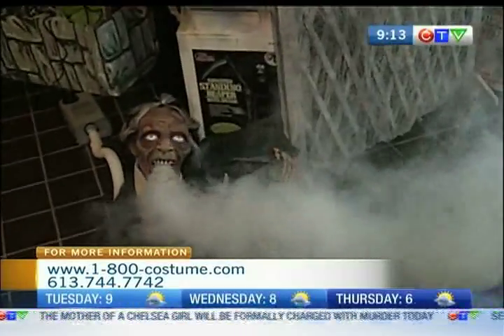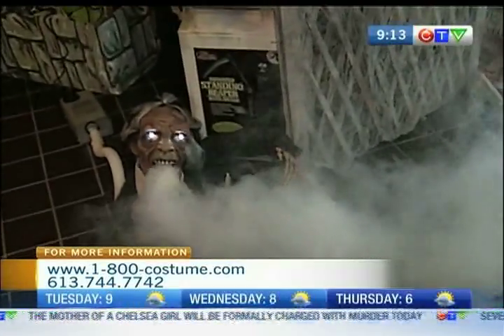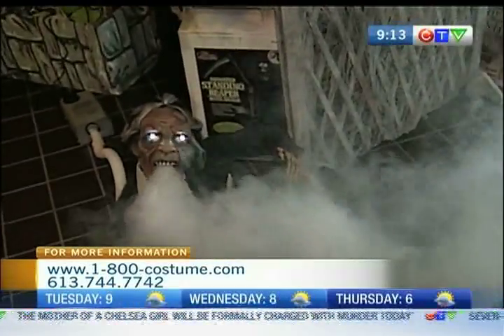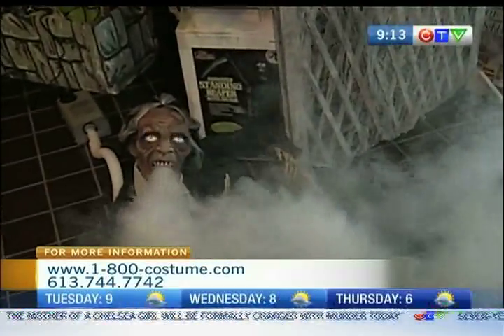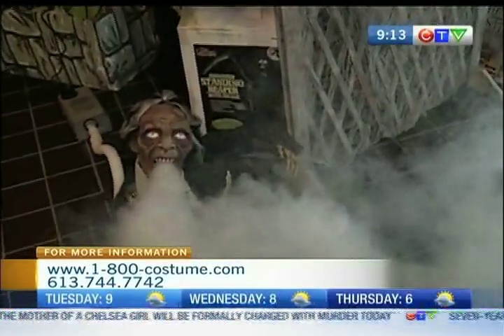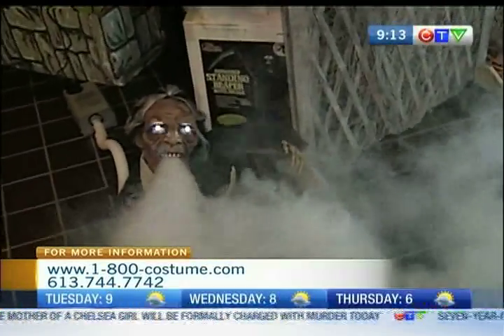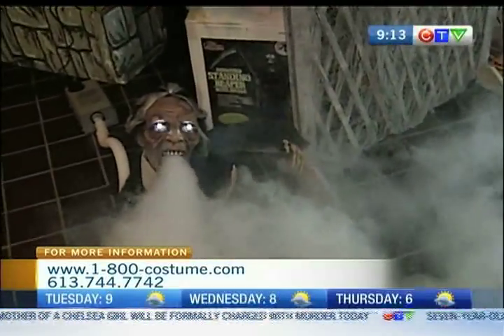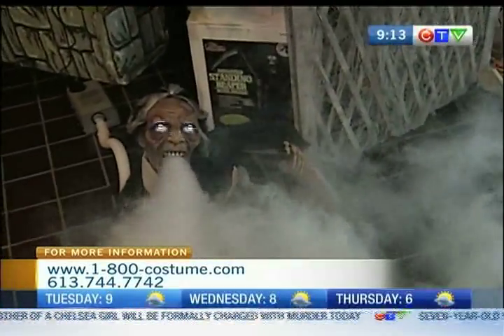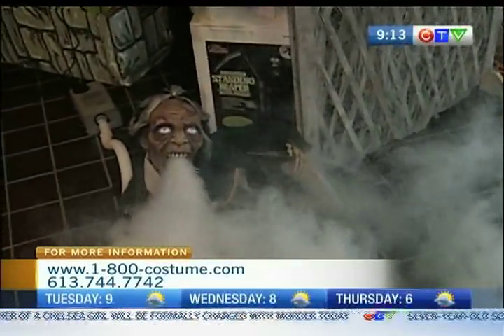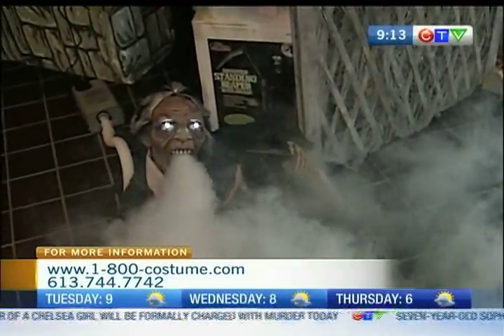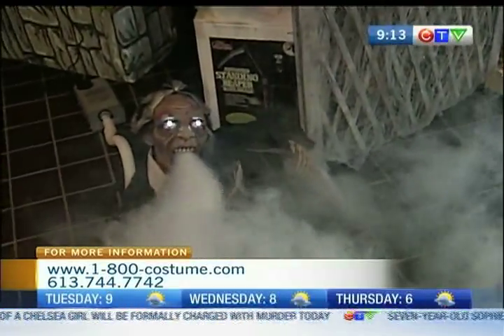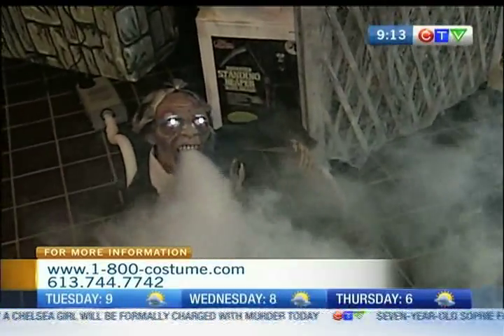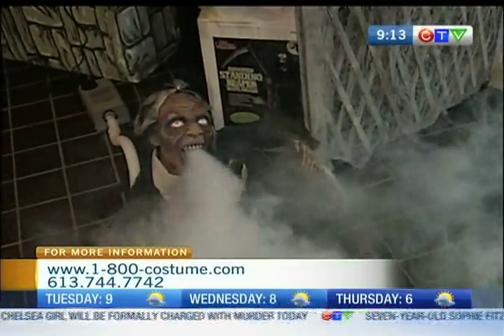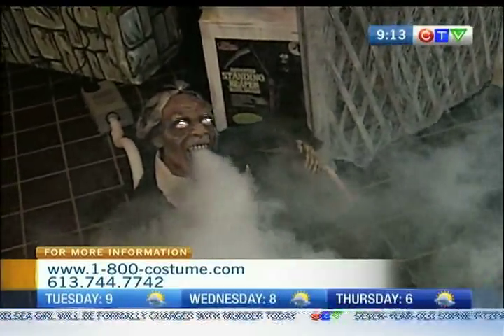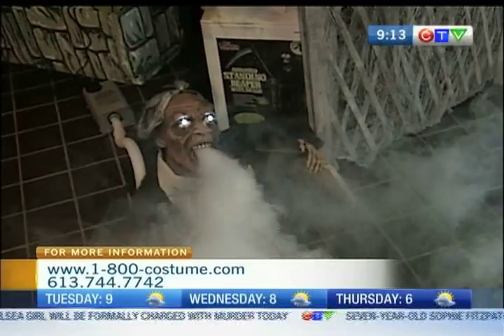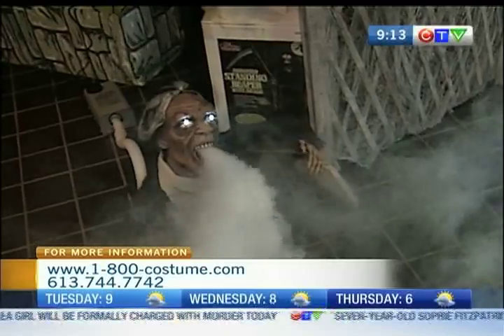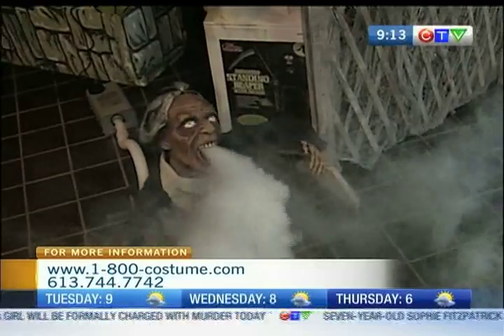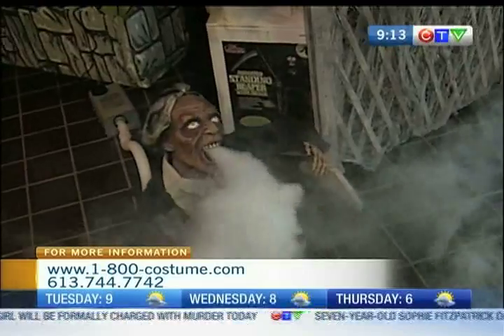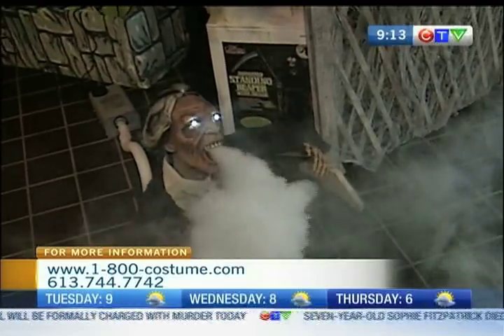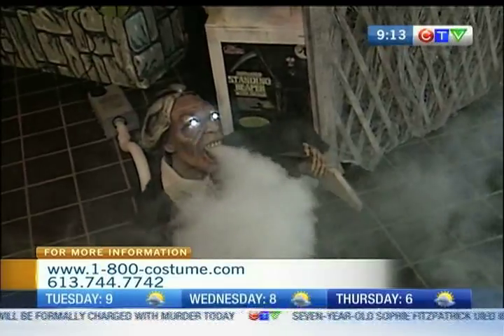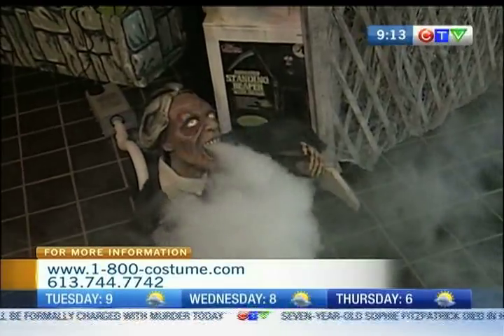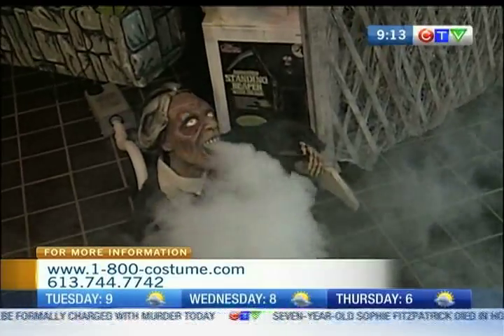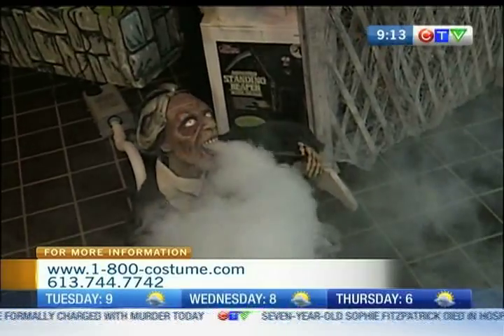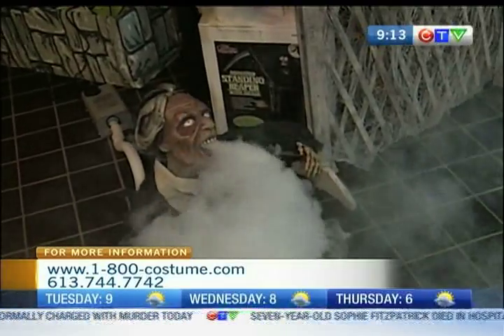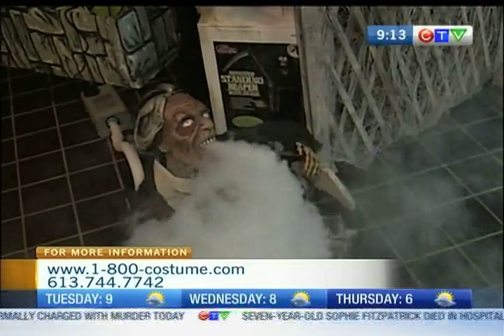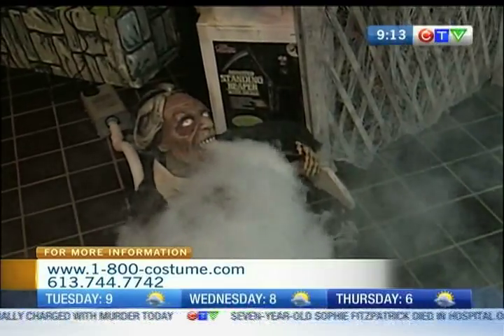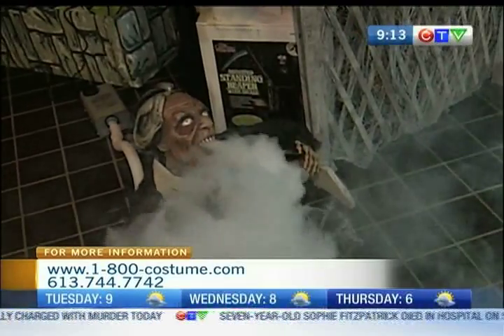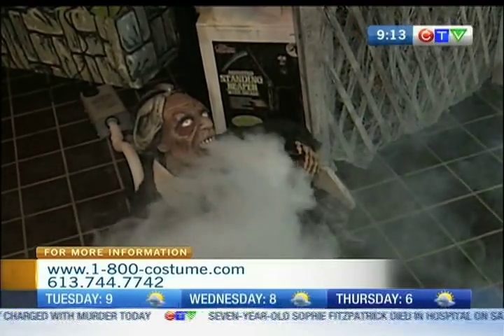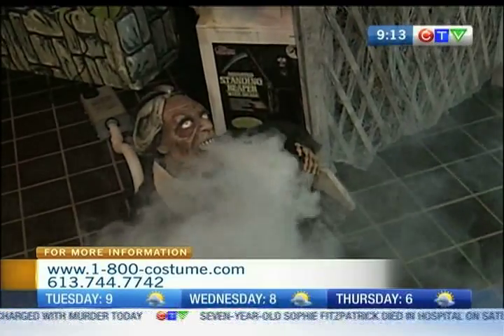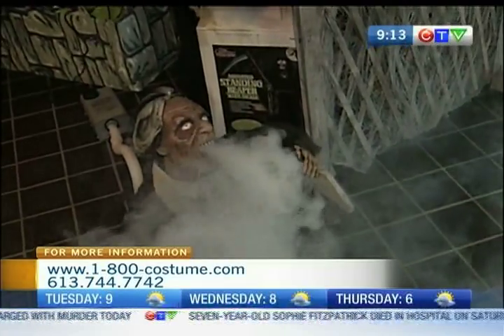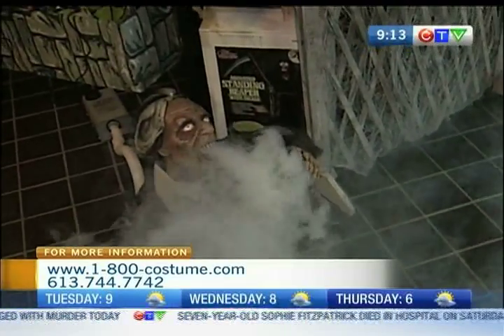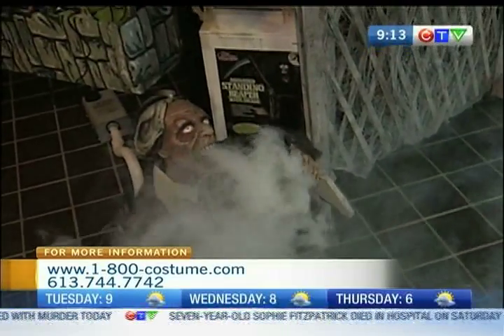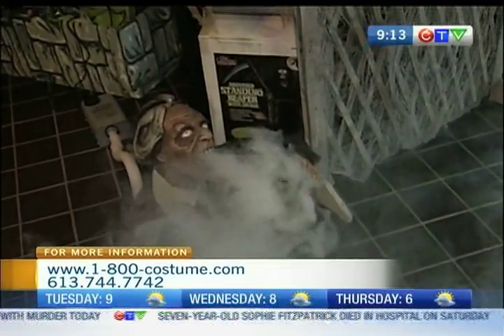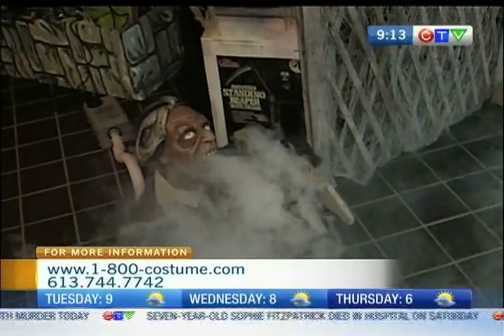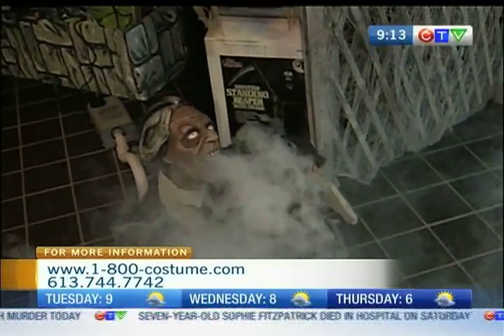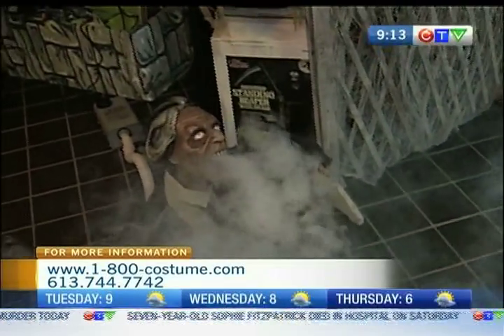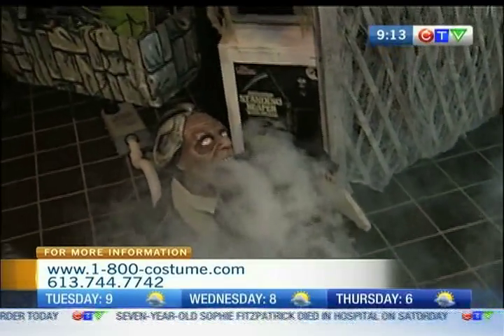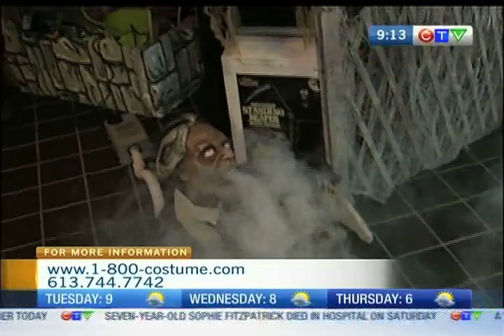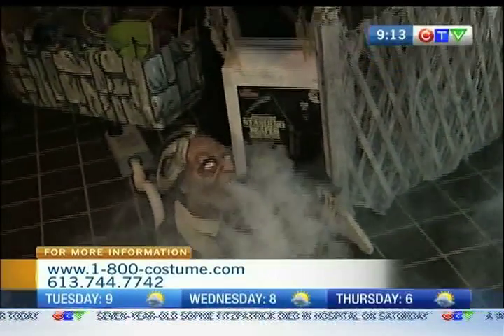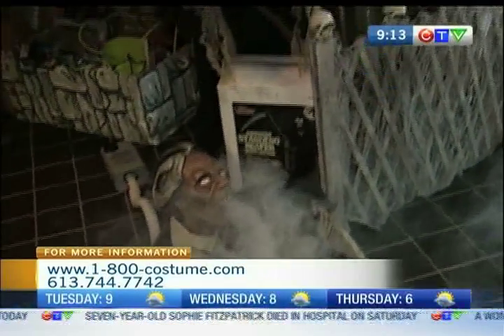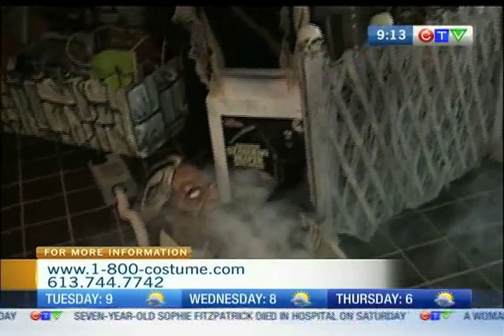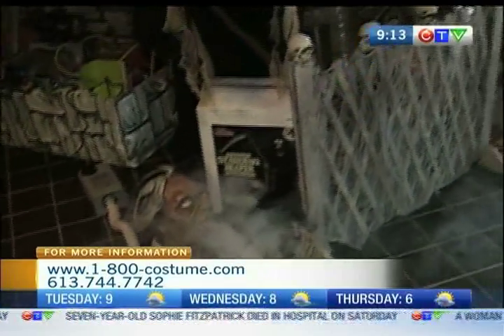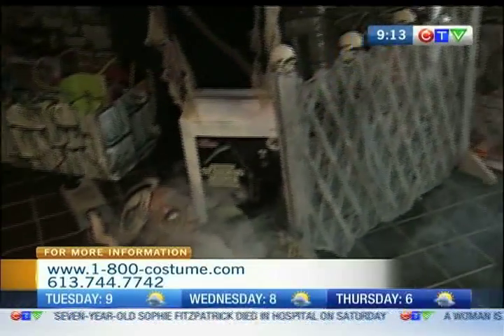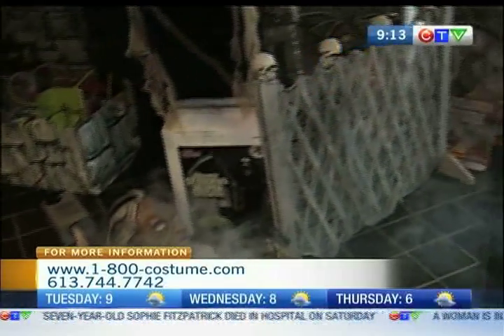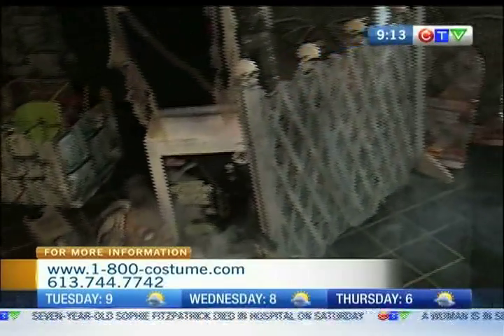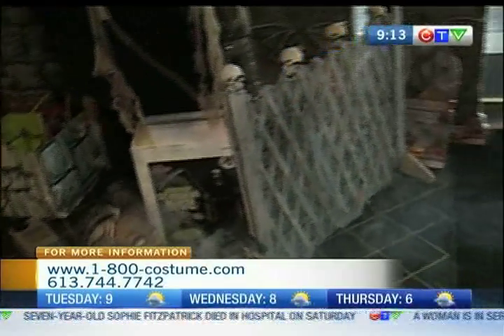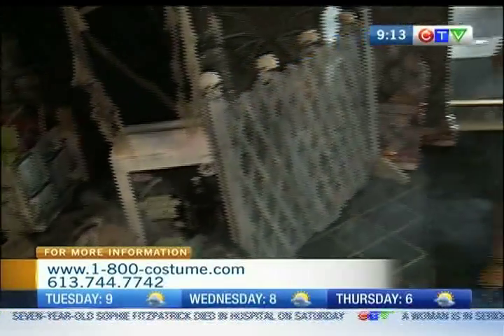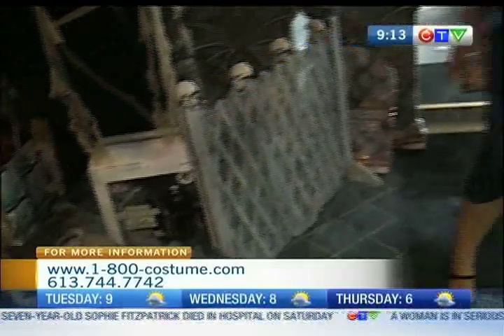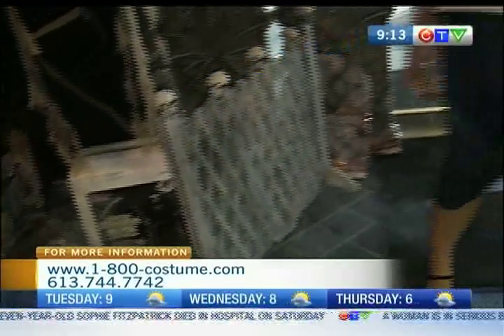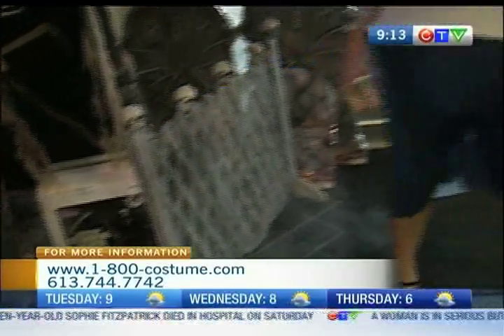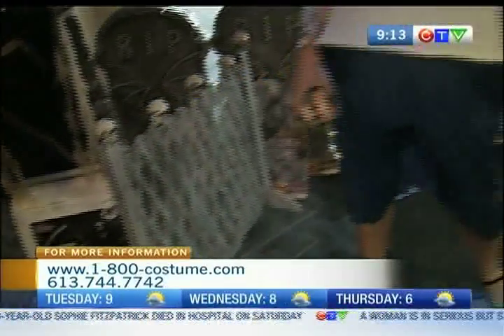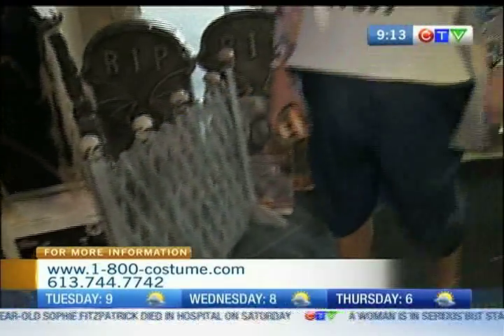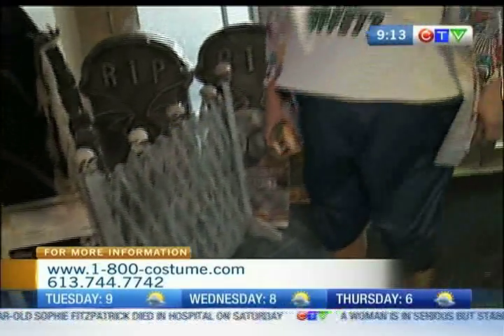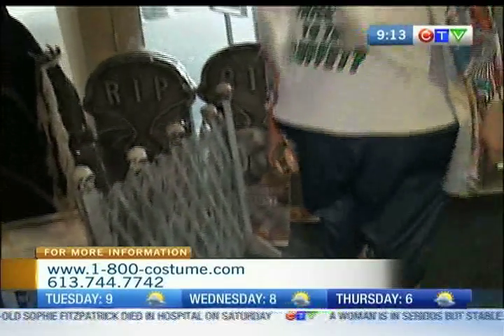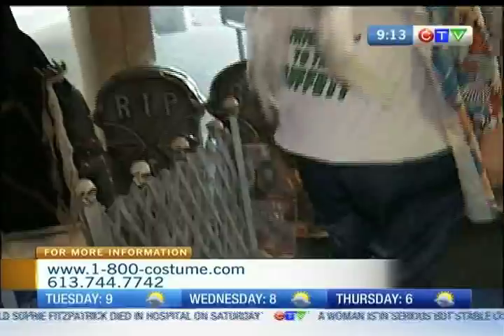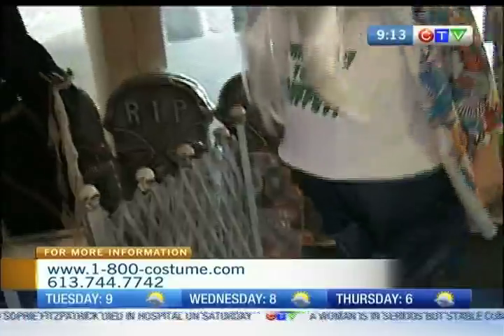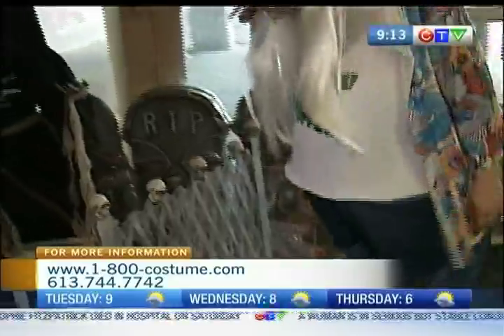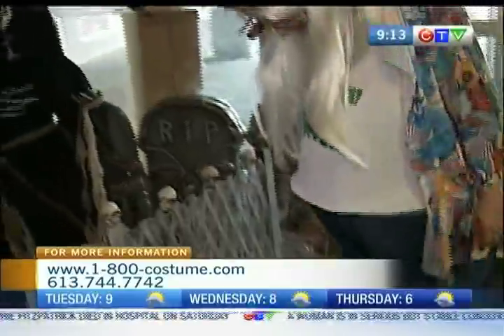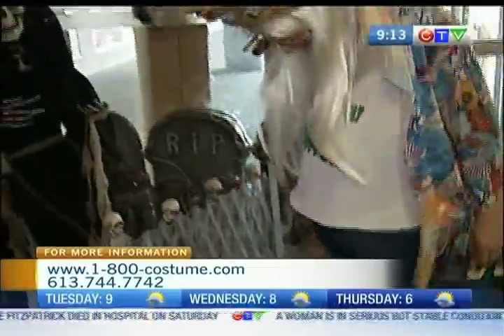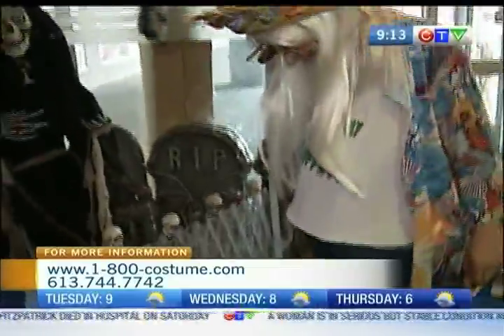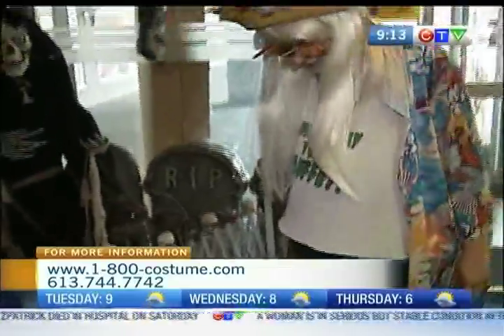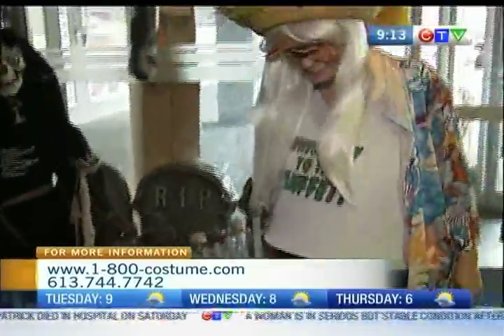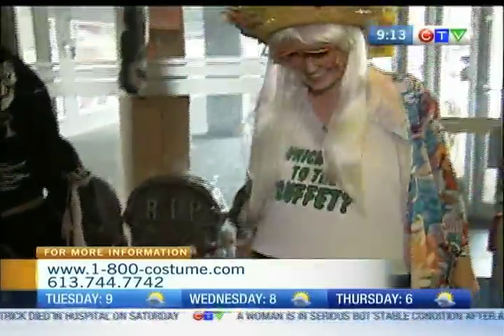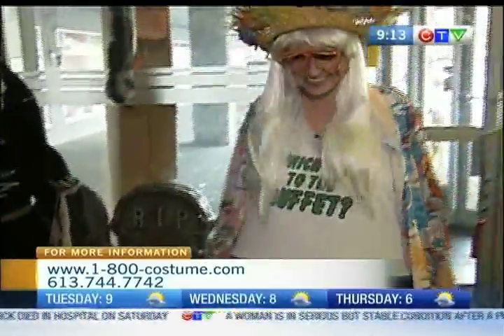So you can actually buy this guy? Oh yeah. And I could put him on my front step? You could. You could put him in your house if you really wanted to, too.